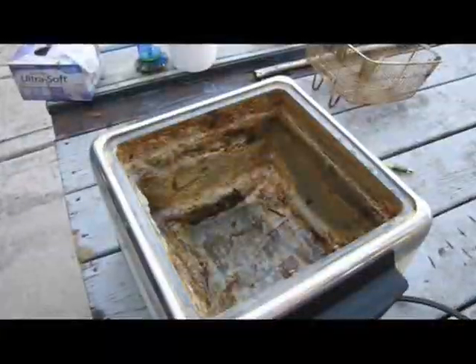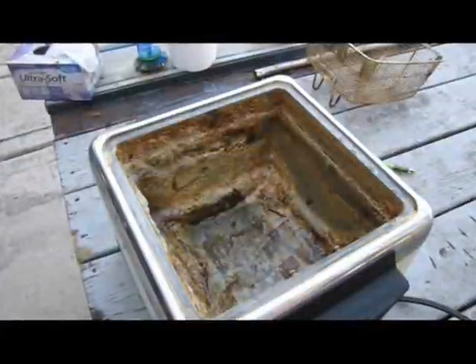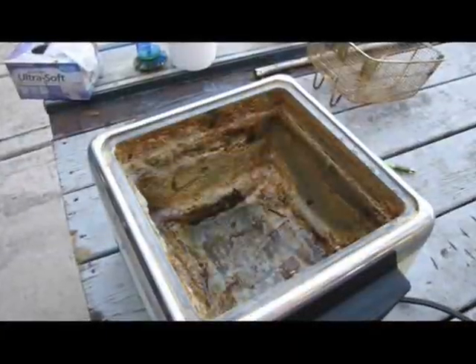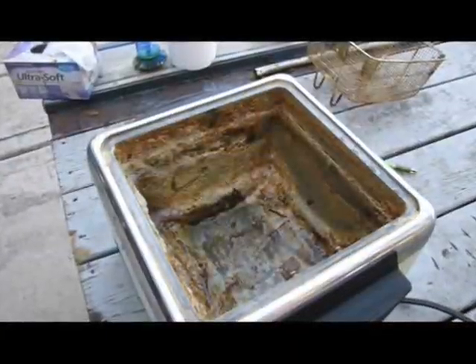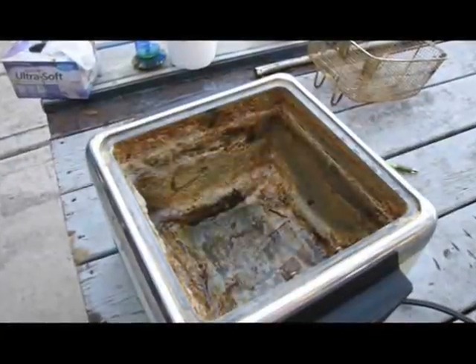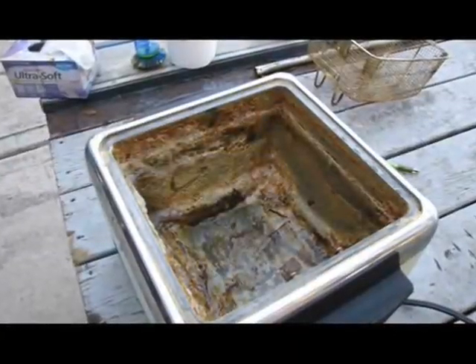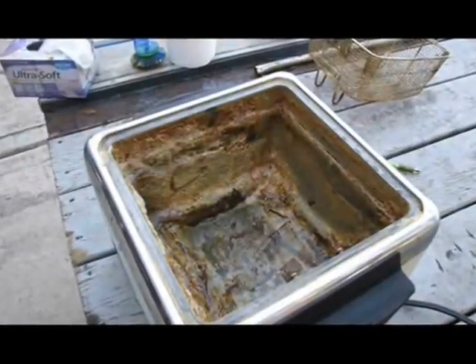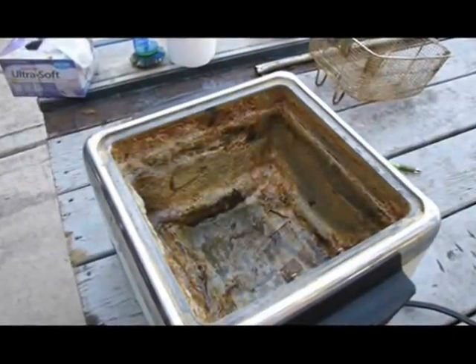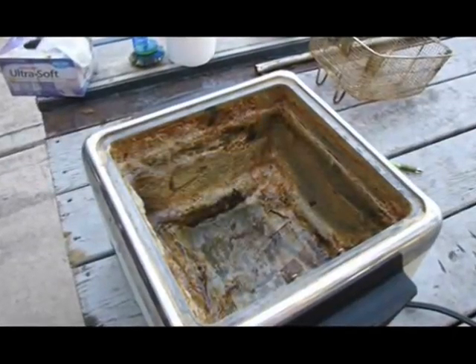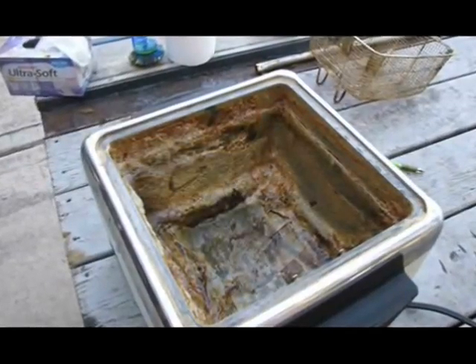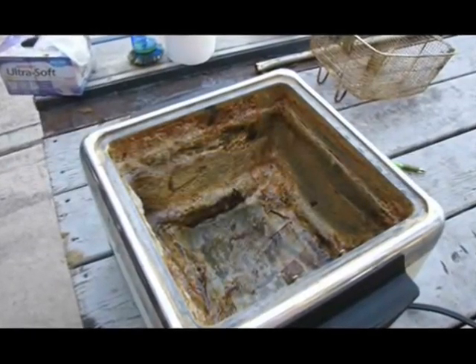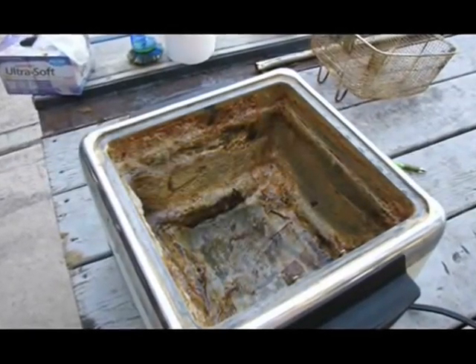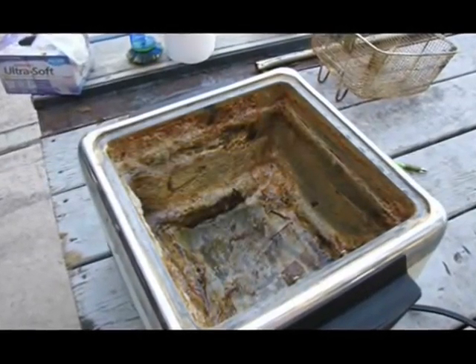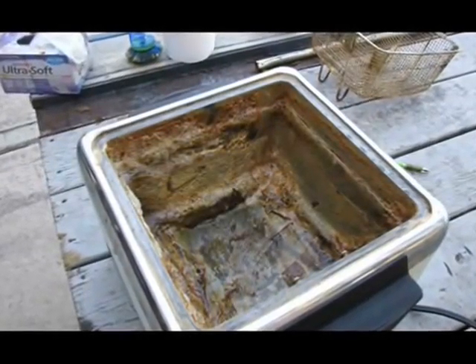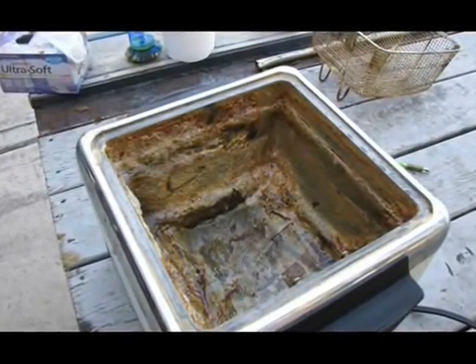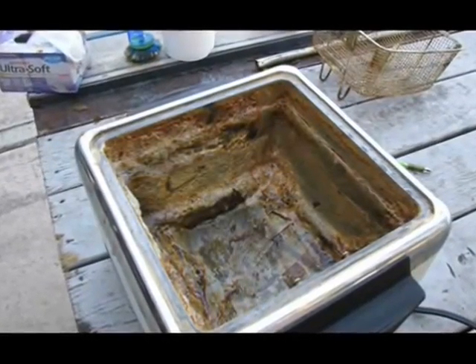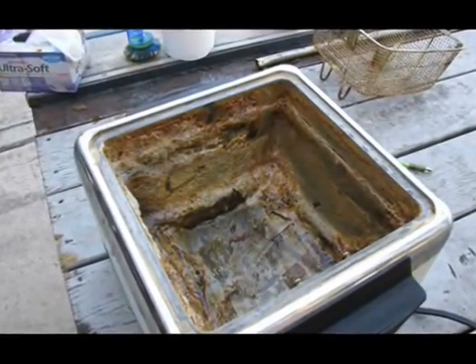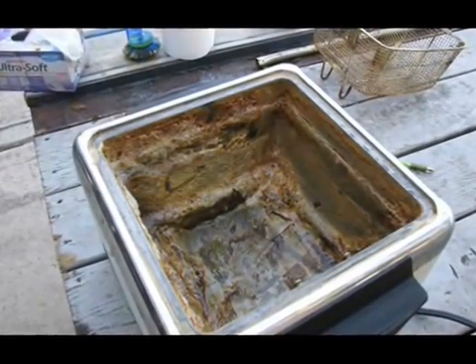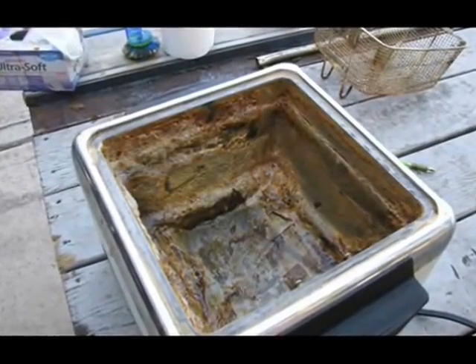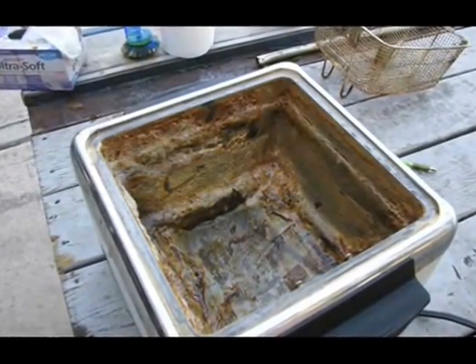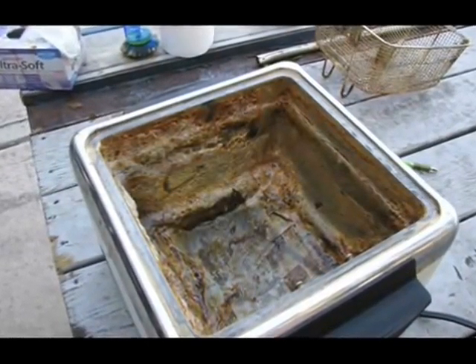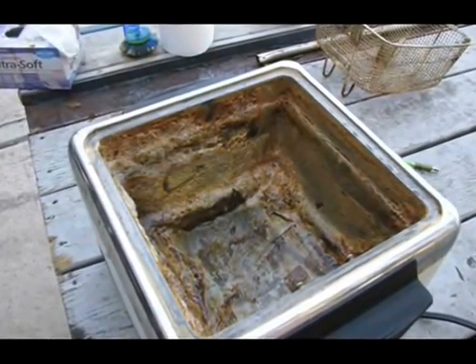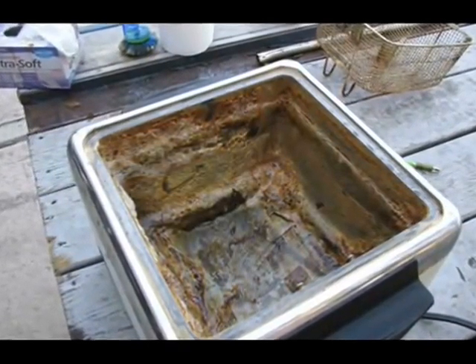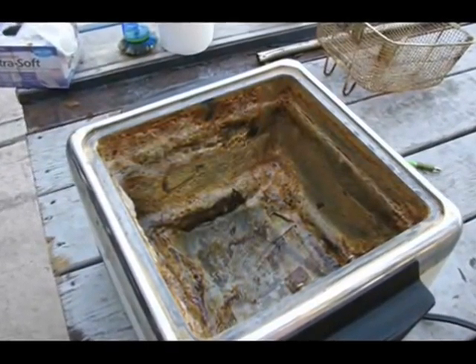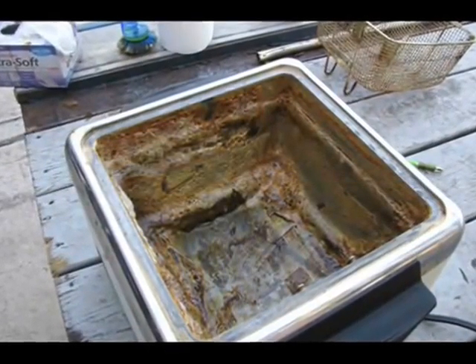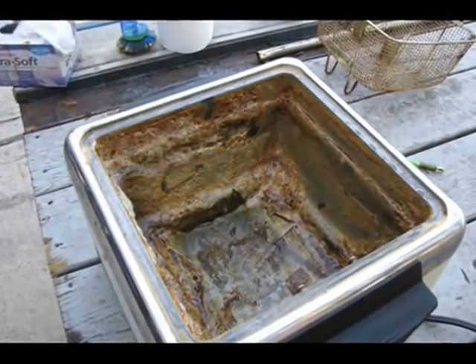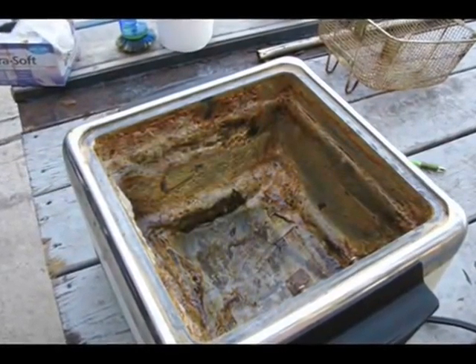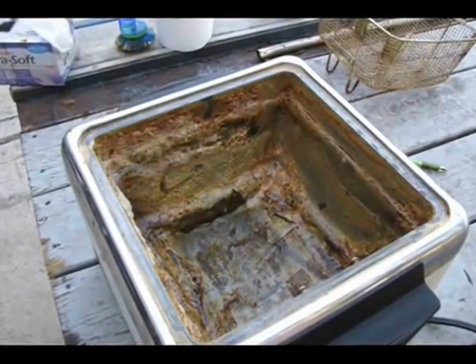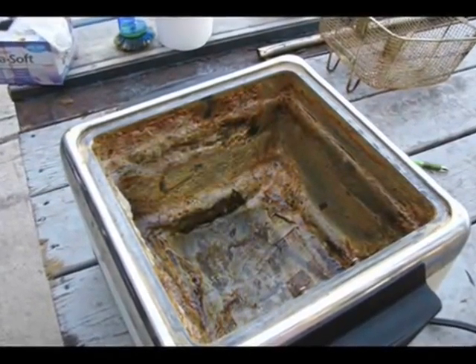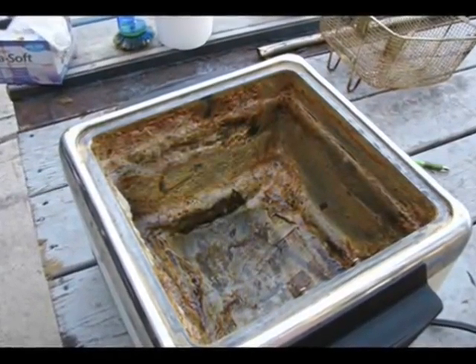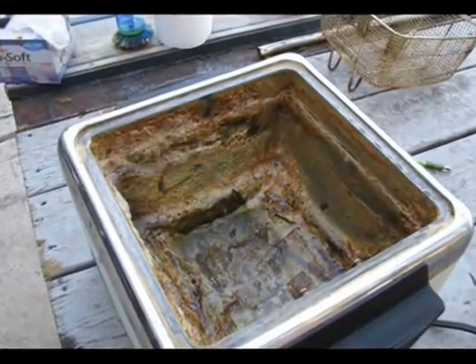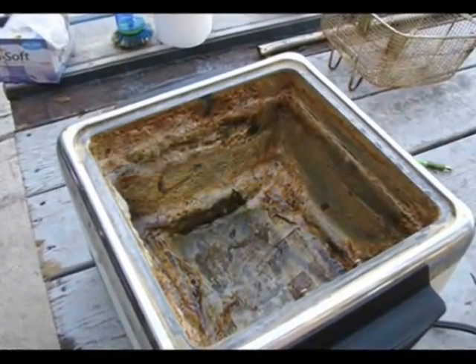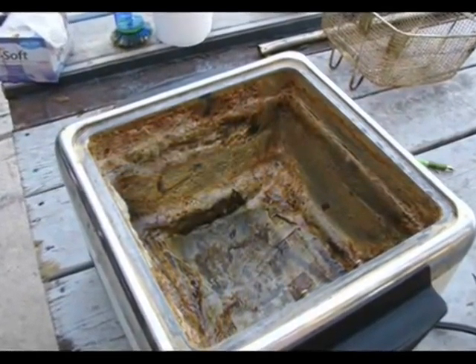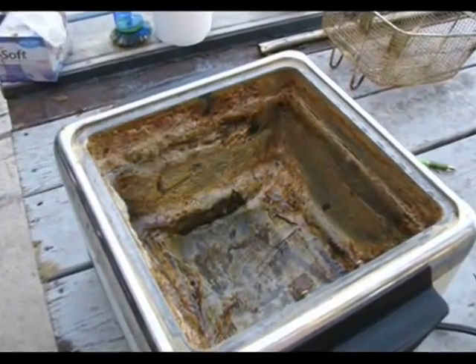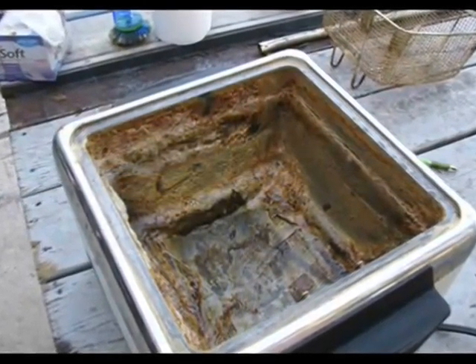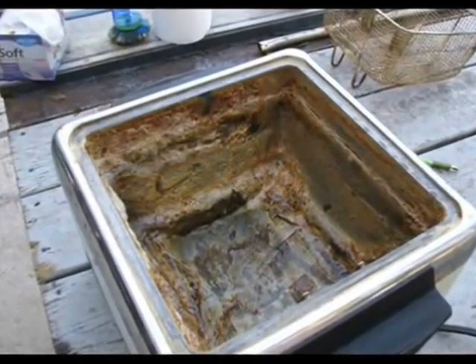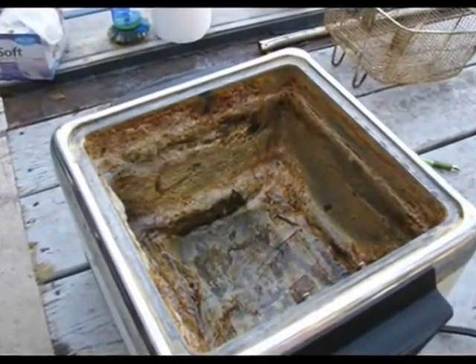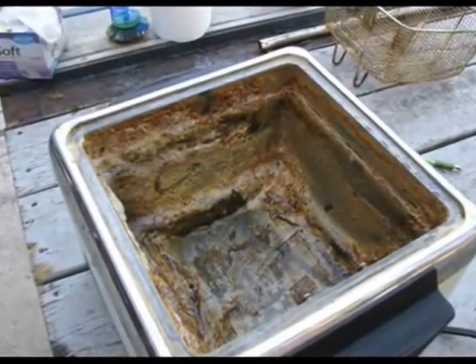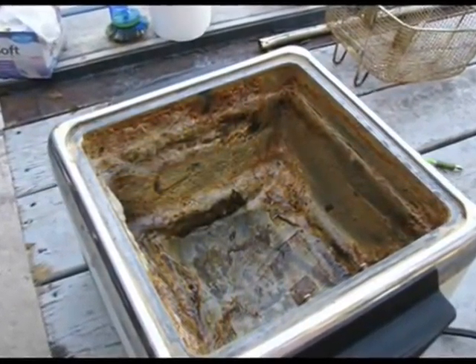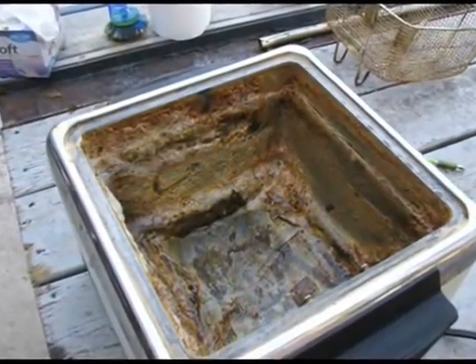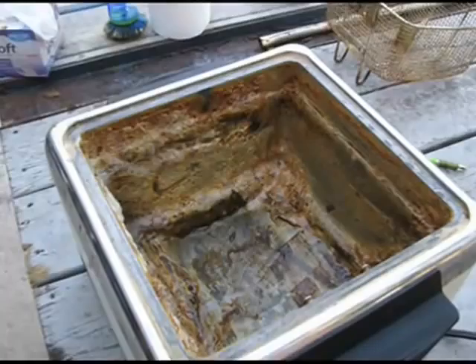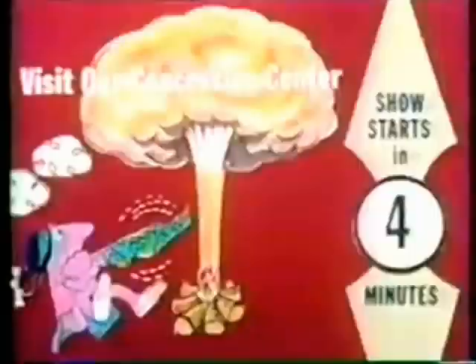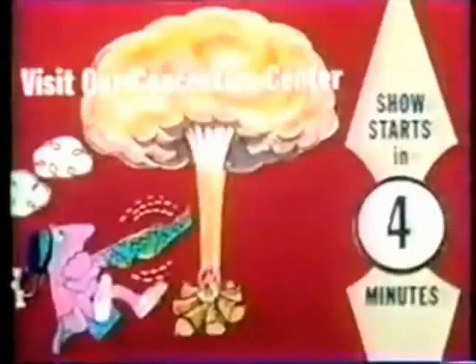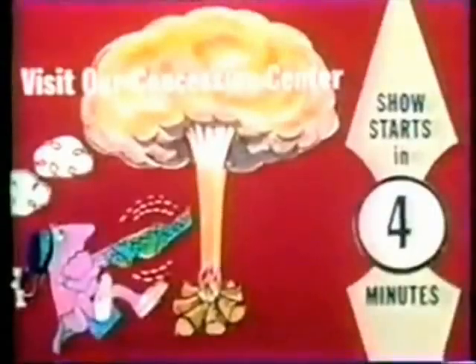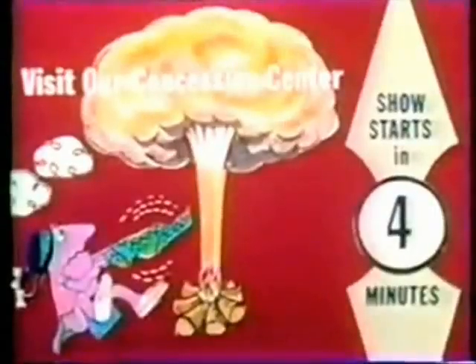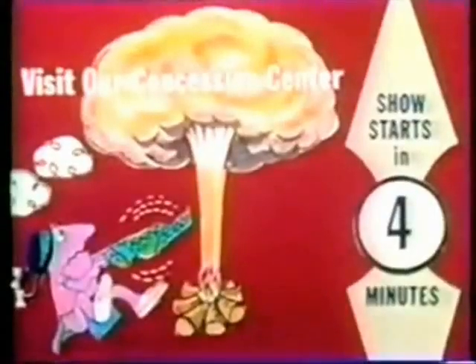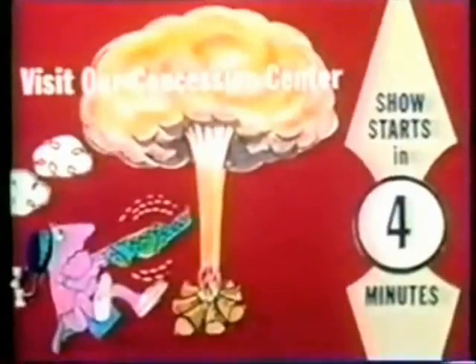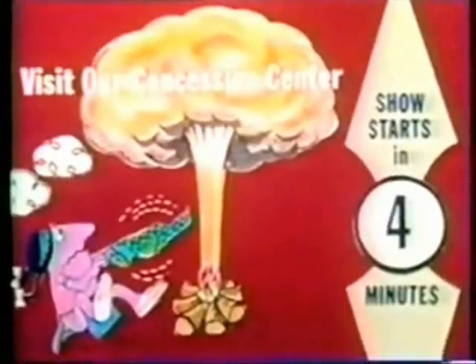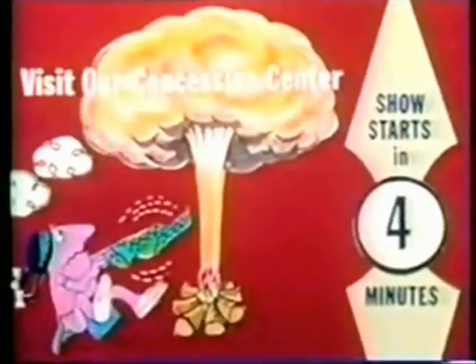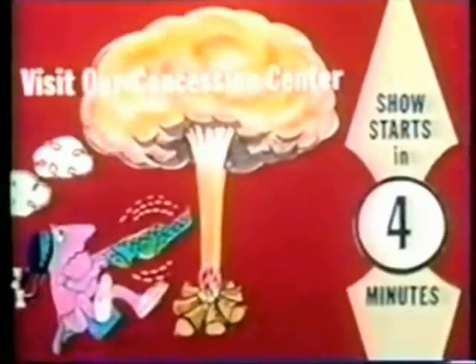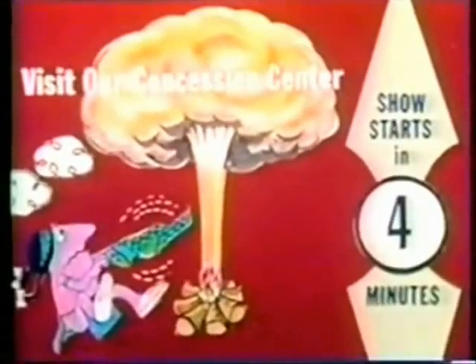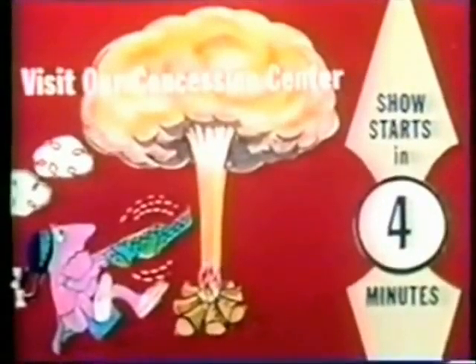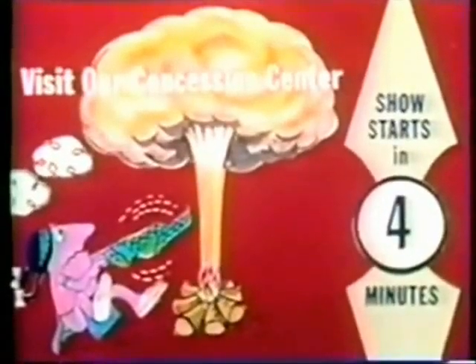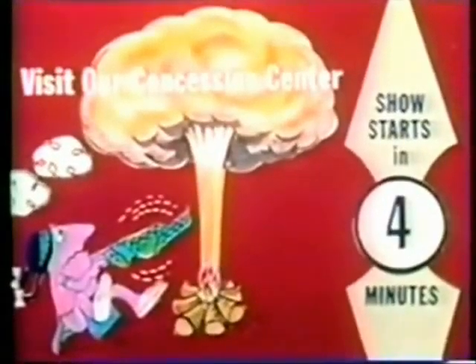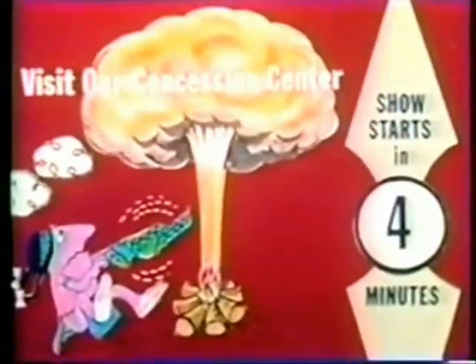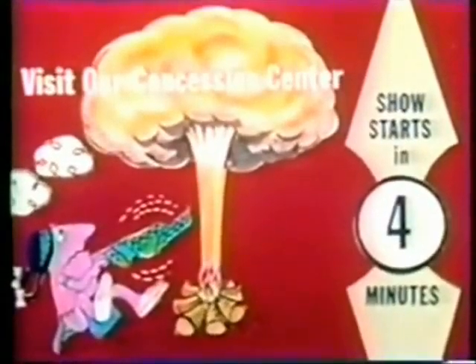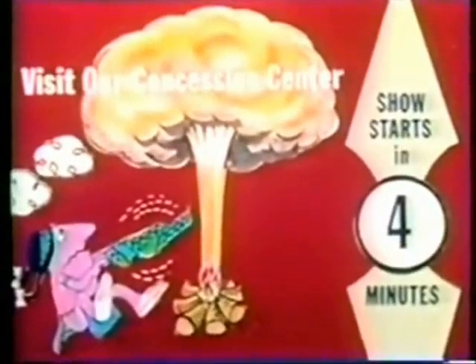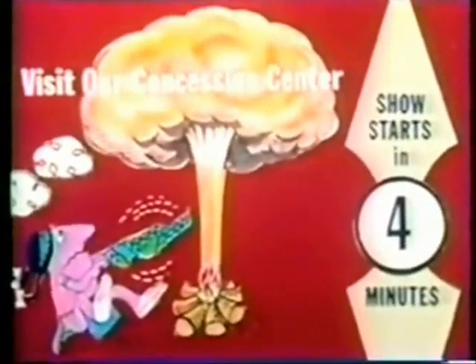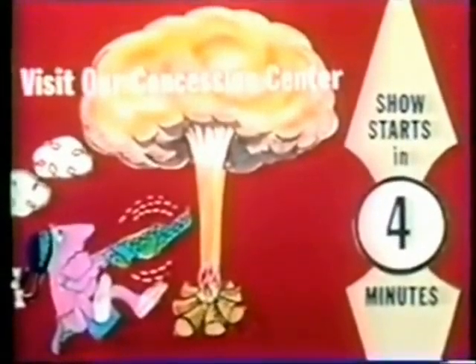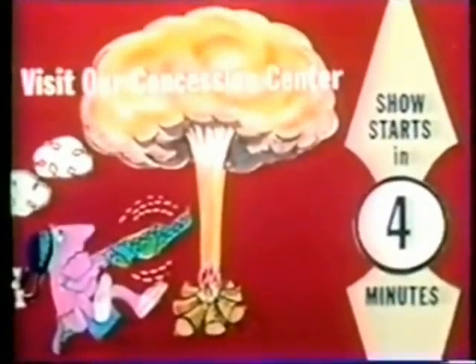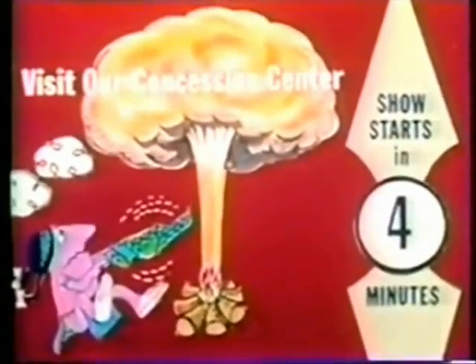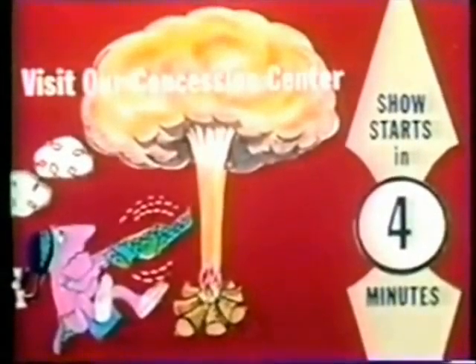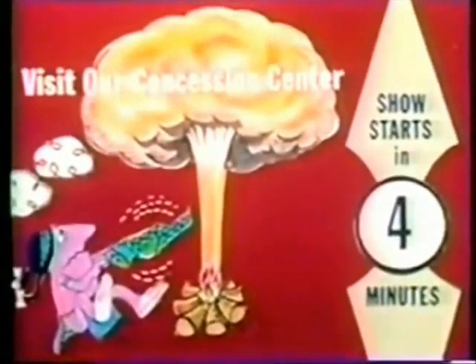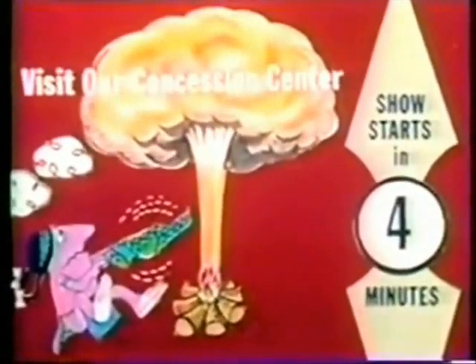That was the A-Tales party! Show starts in four minutes.